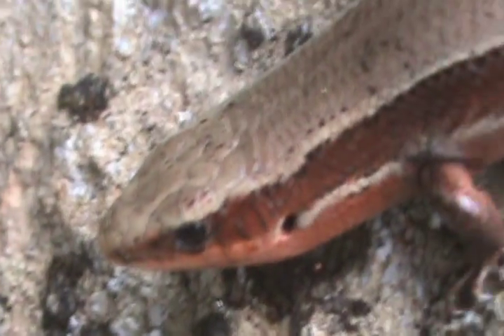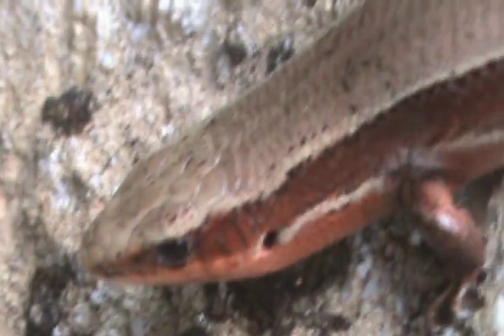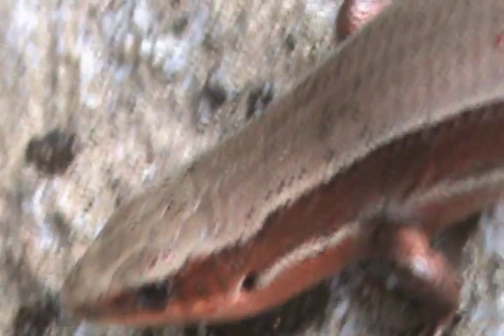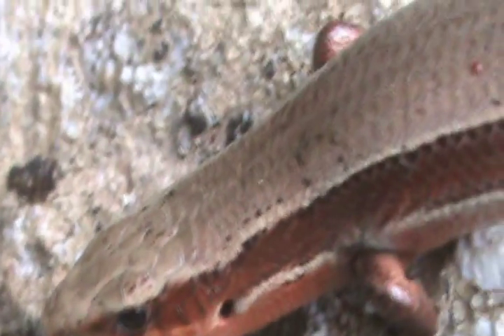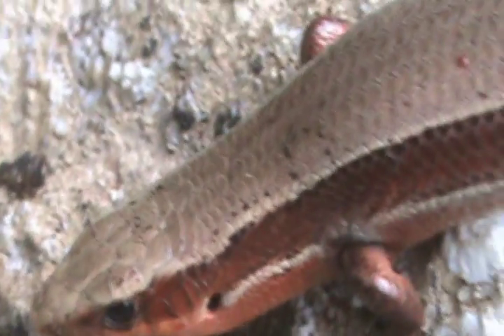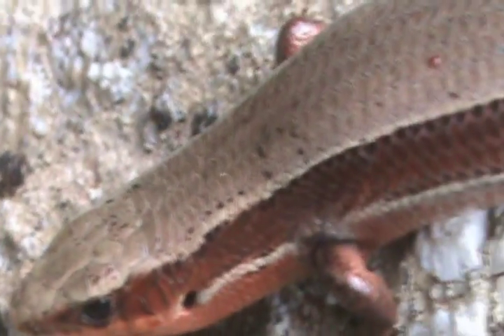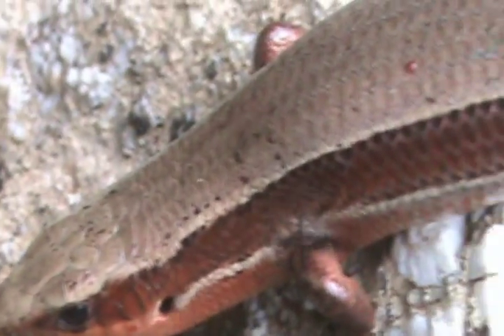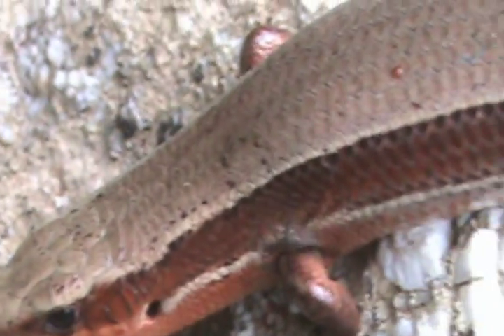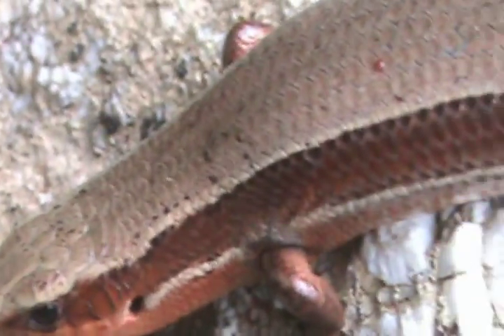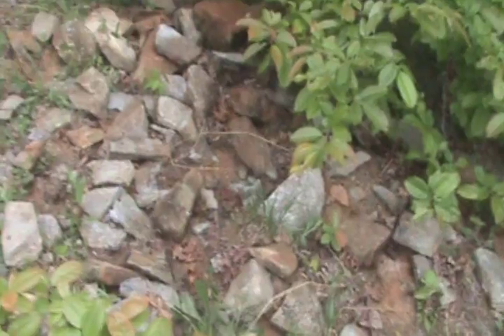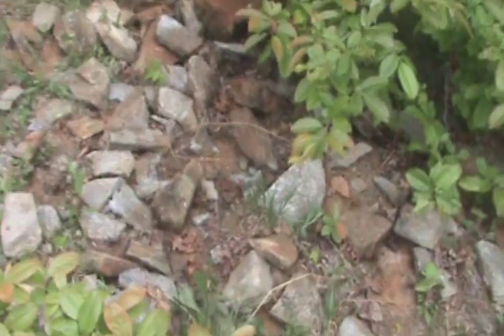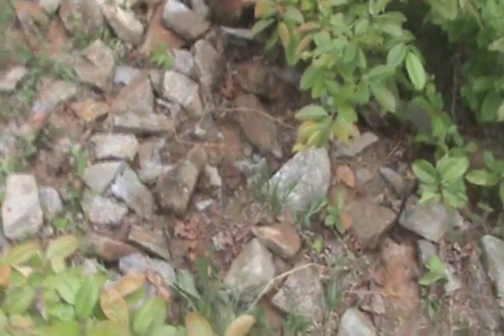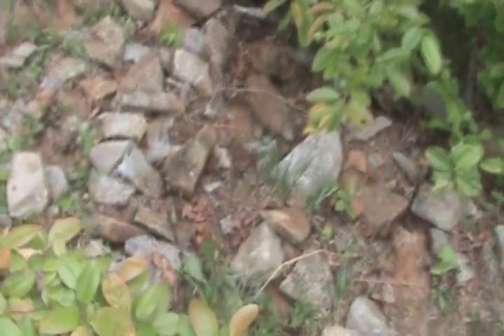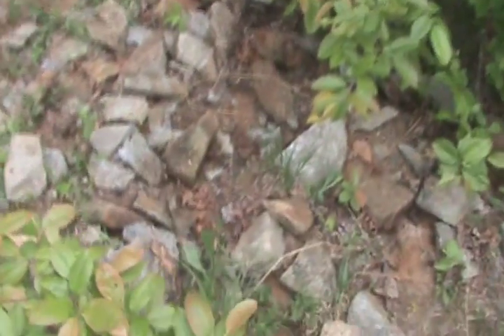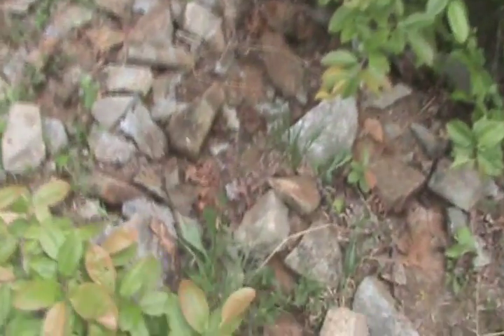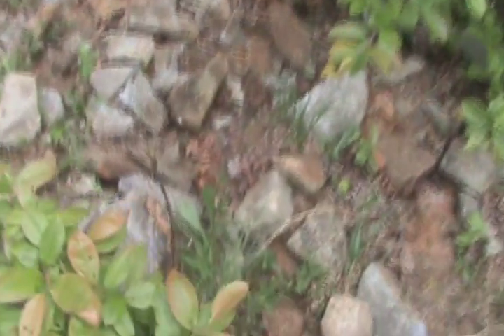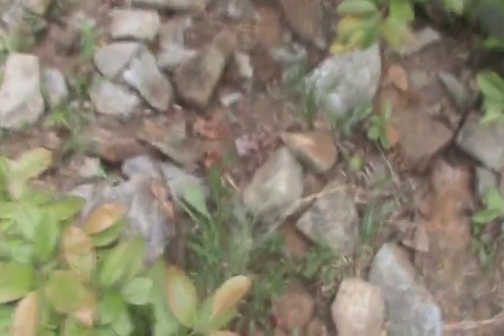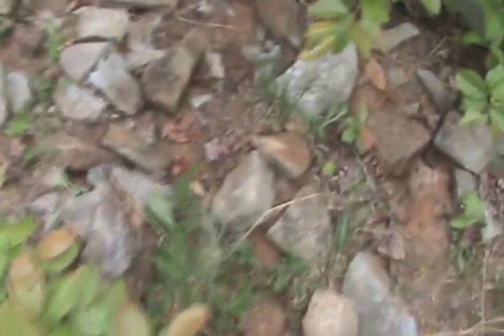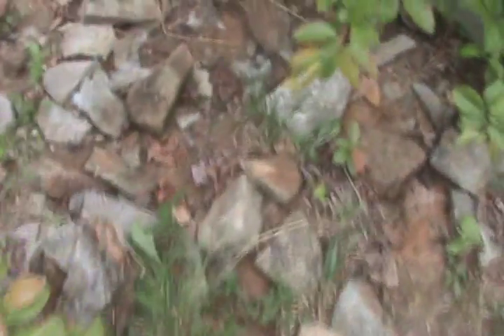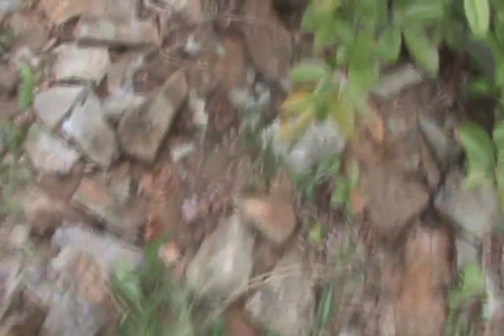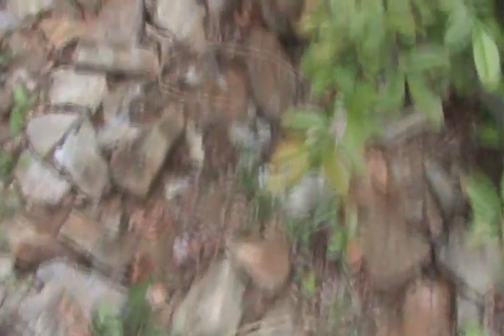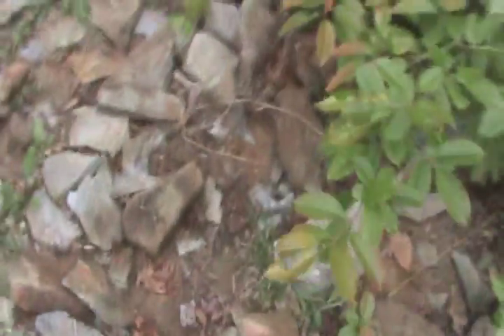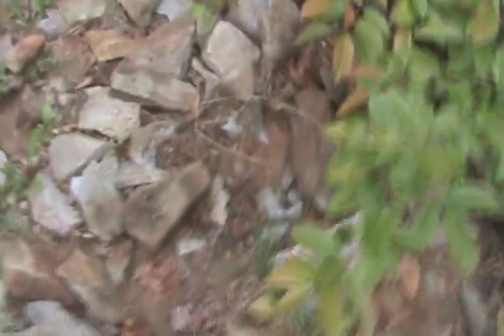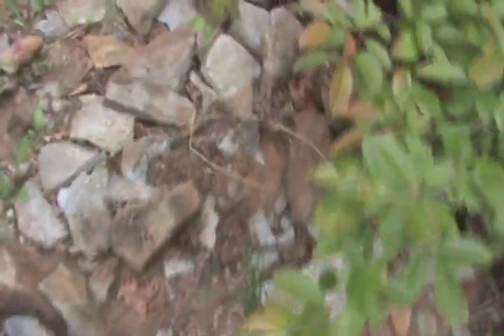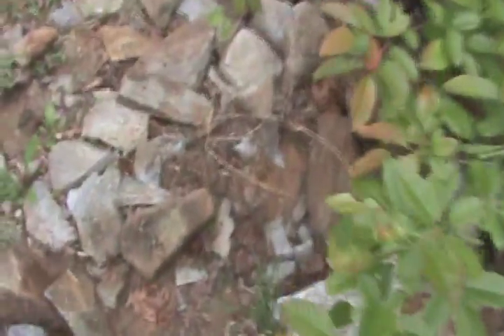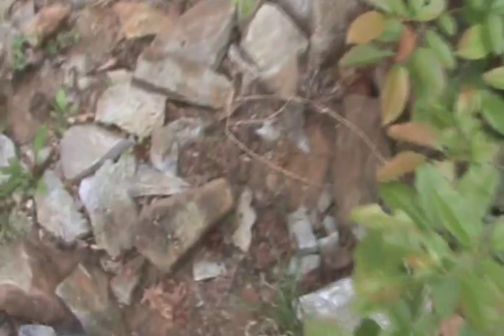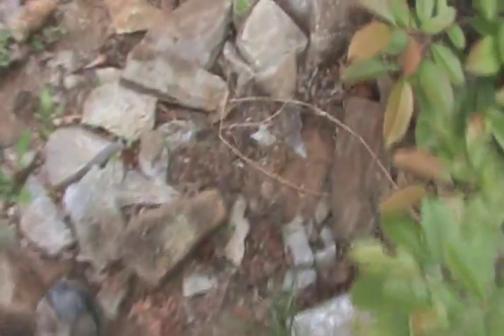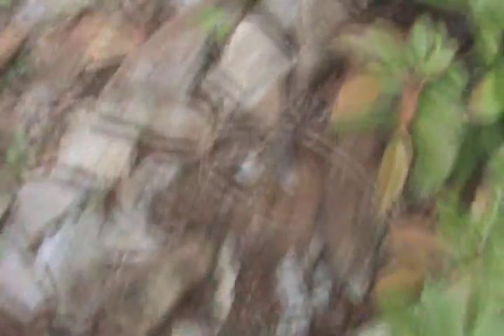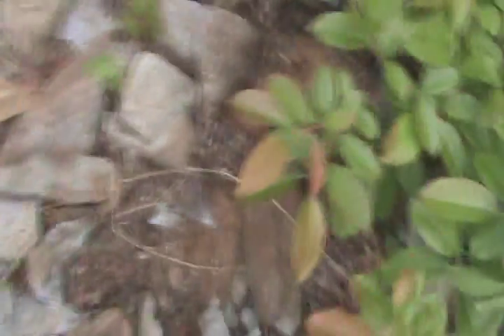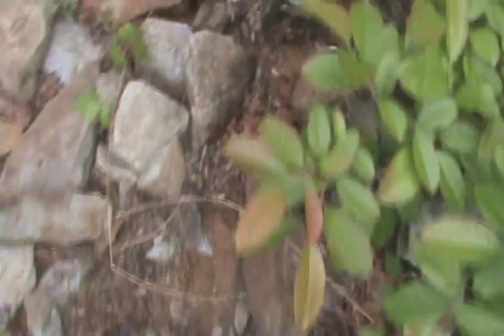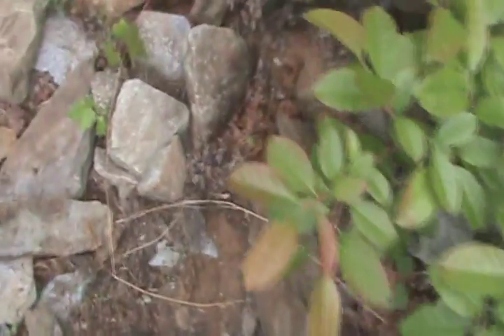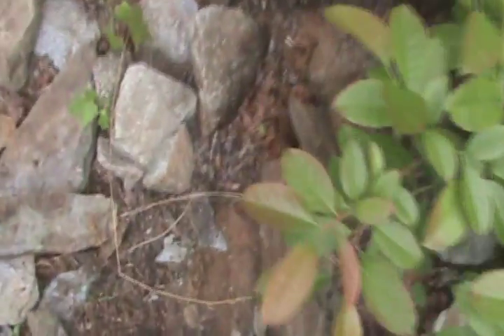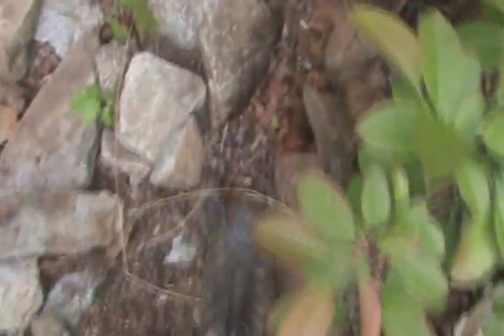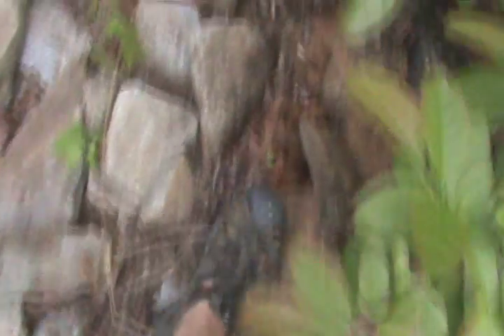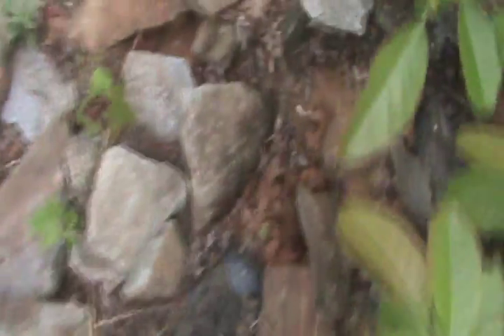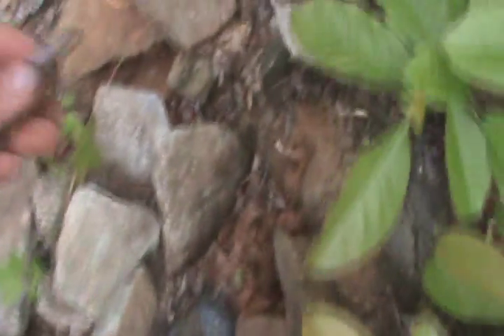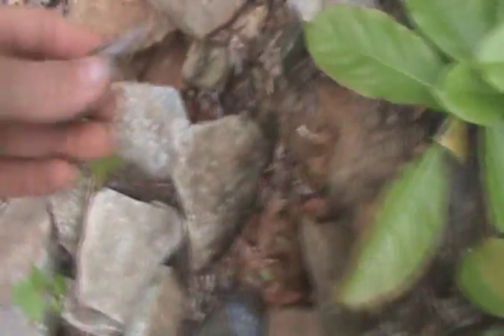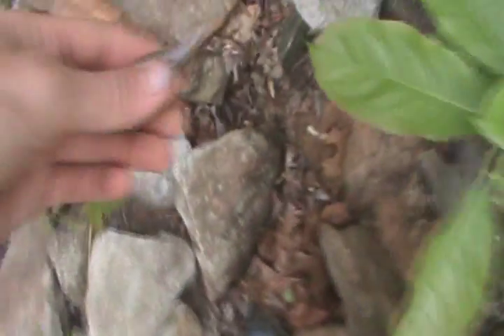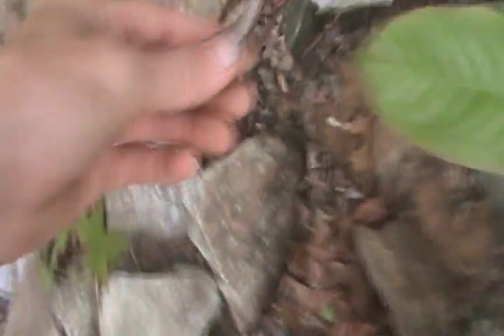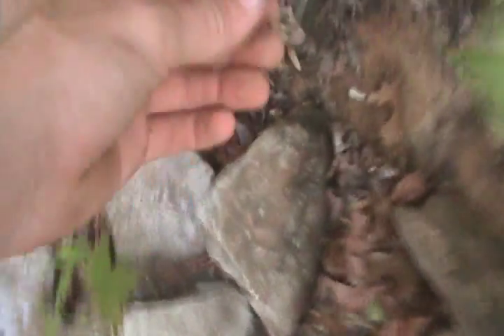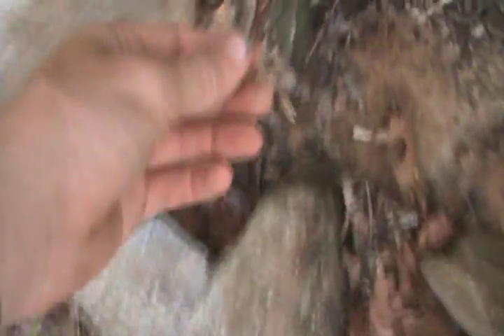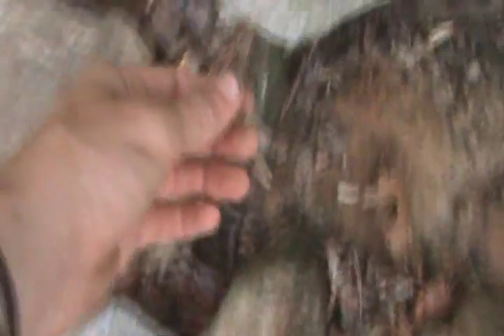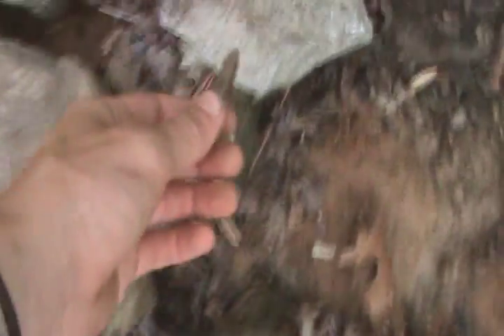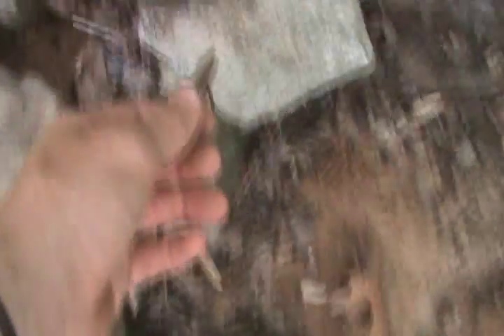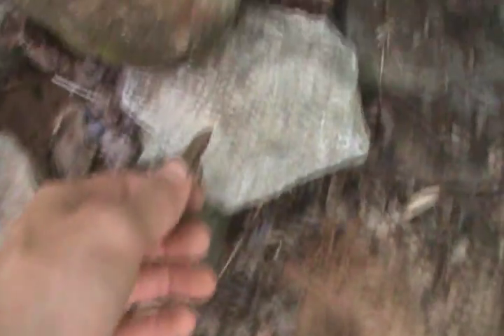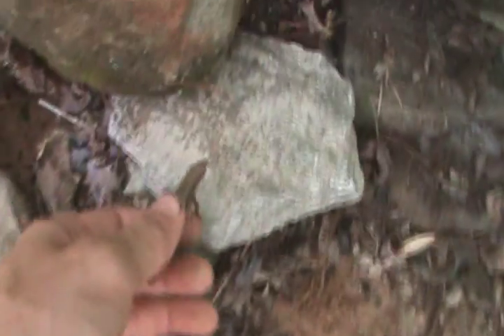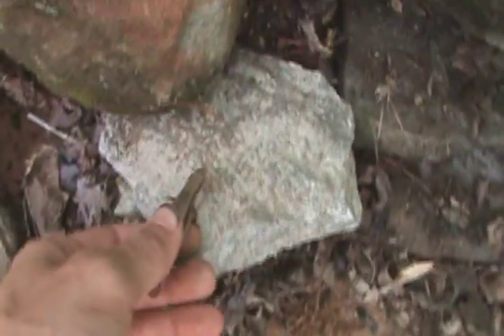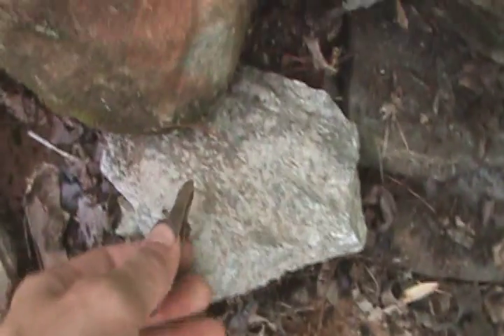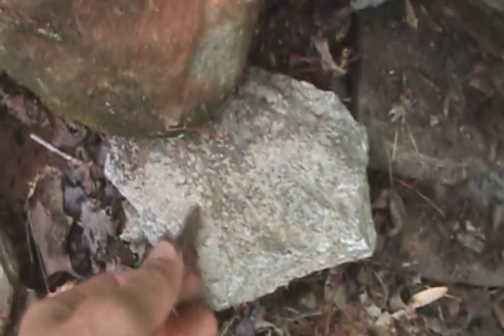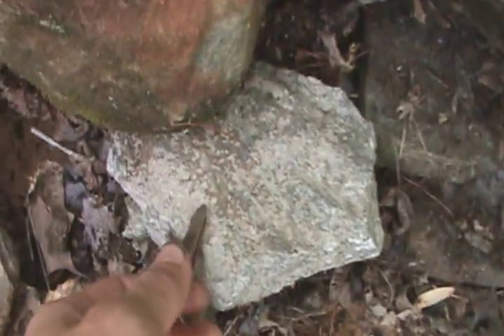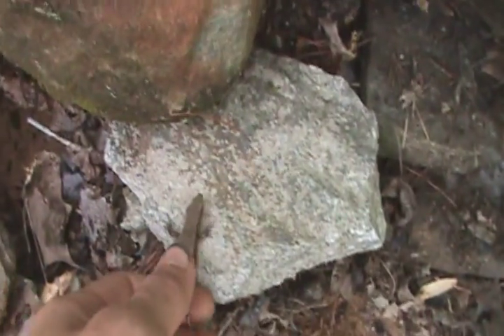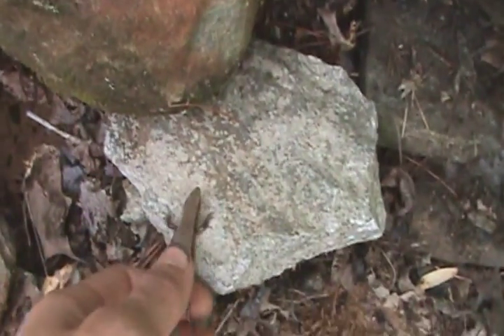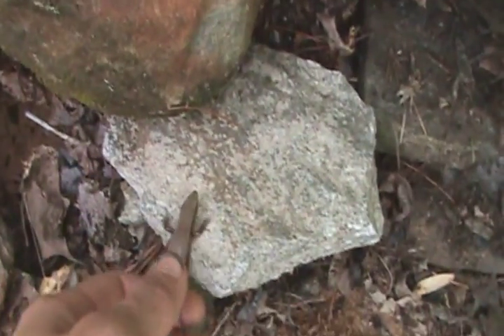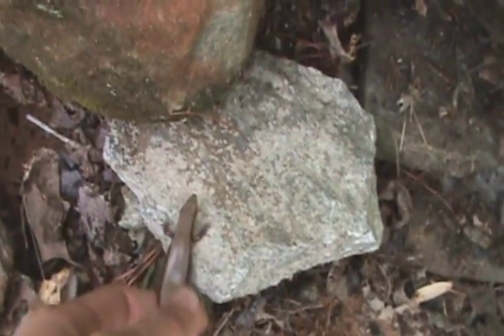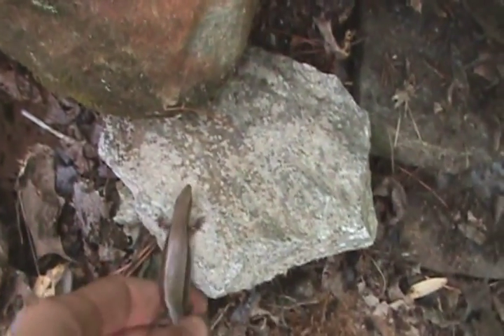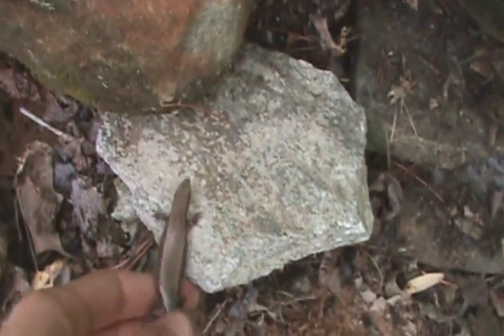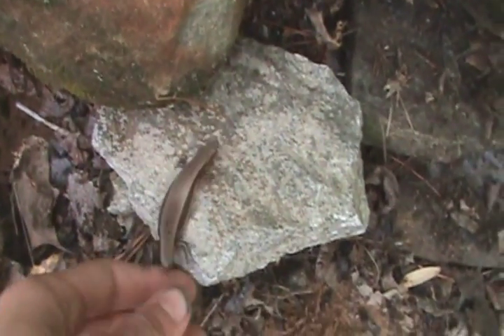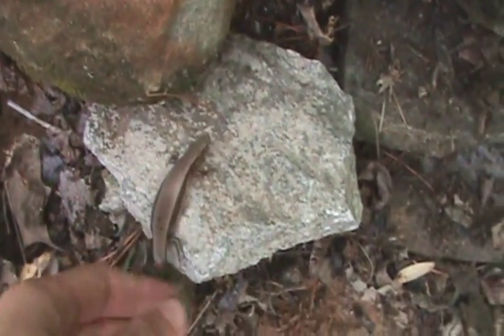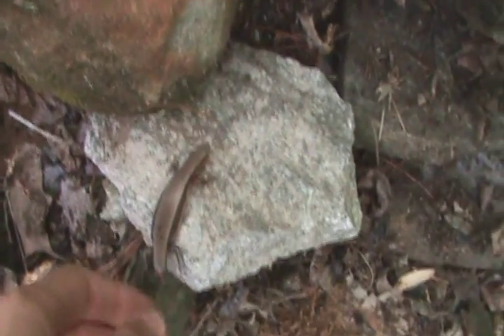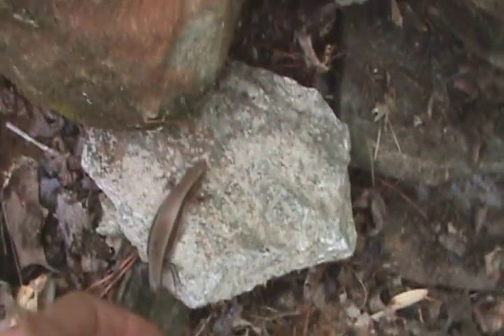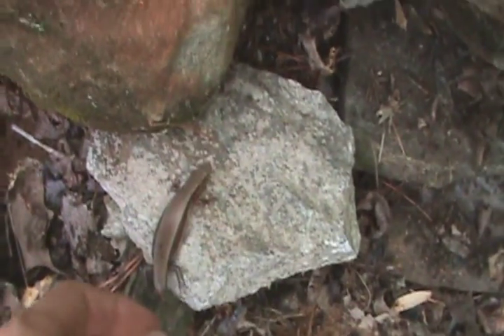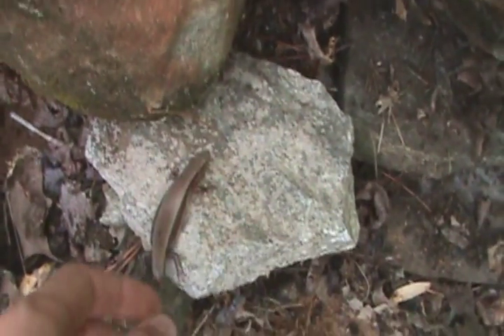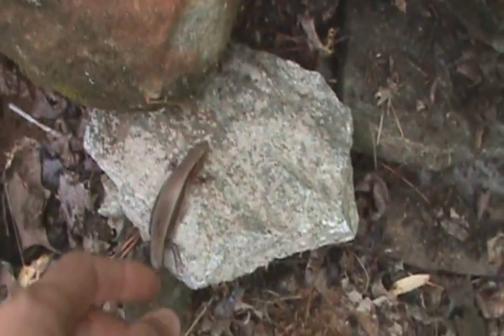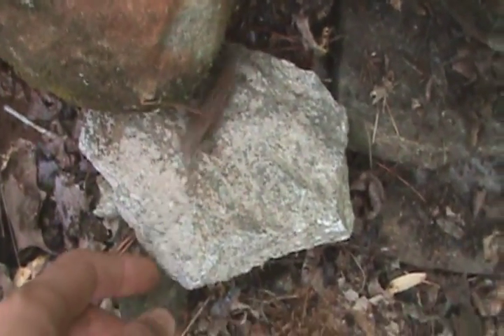Very beautiful. Alright guys, I'm going to let the Coal Skink go under the same rocks we found him under. There he goes. See you guys later.